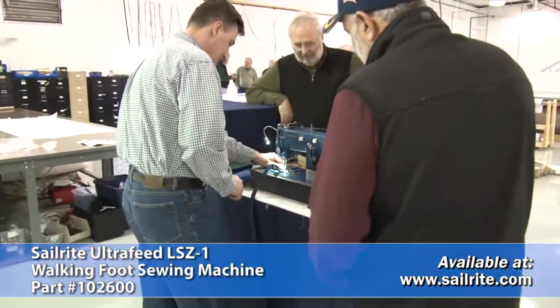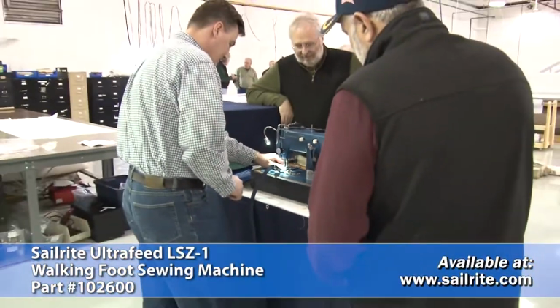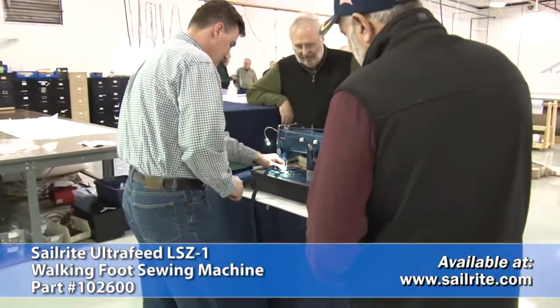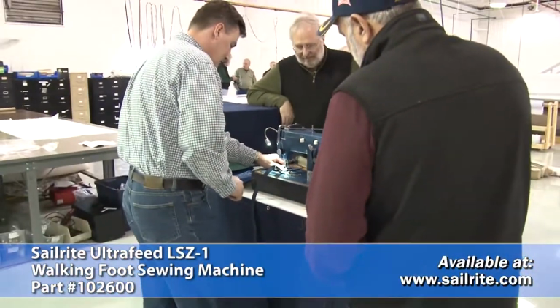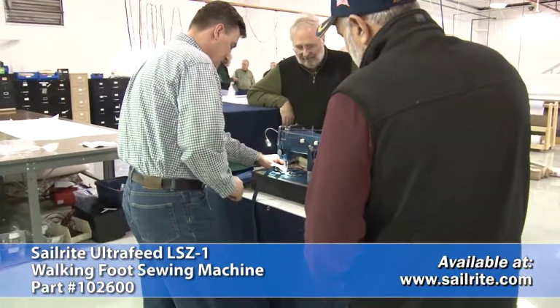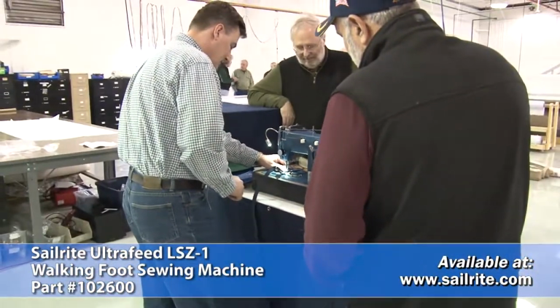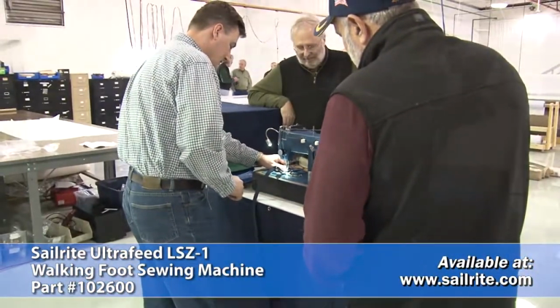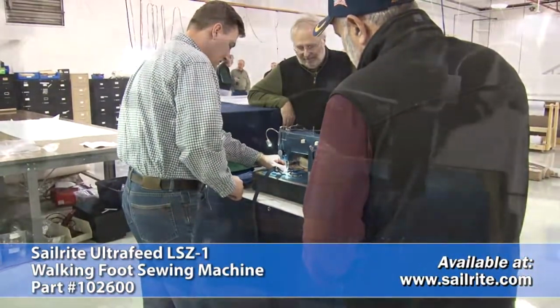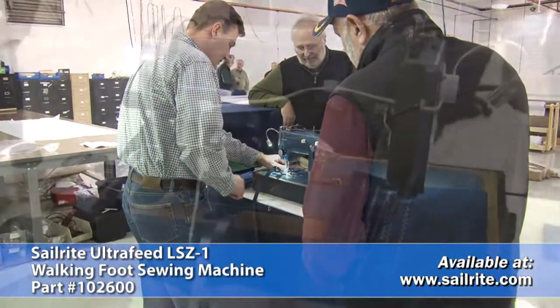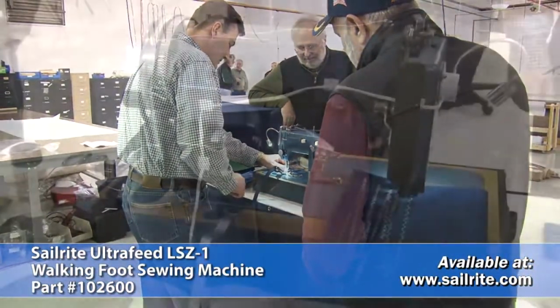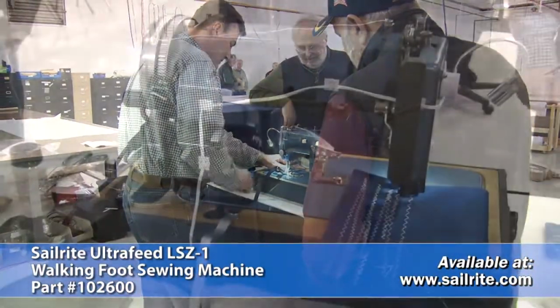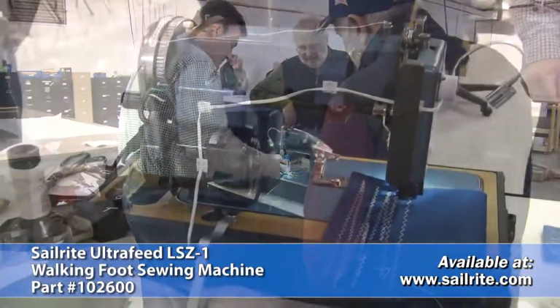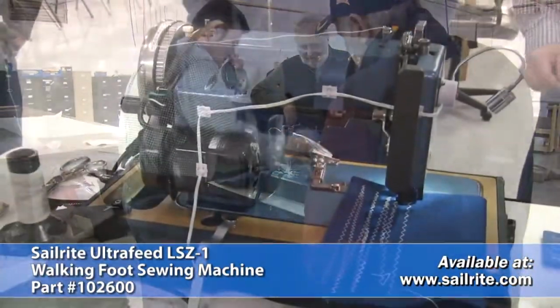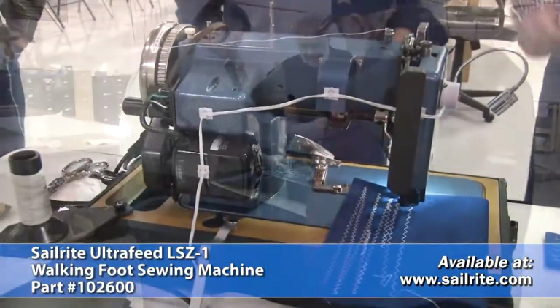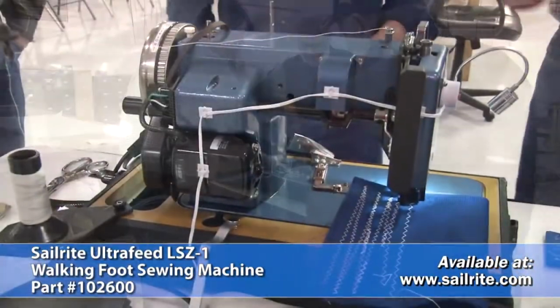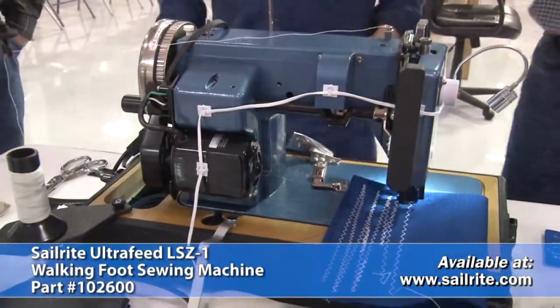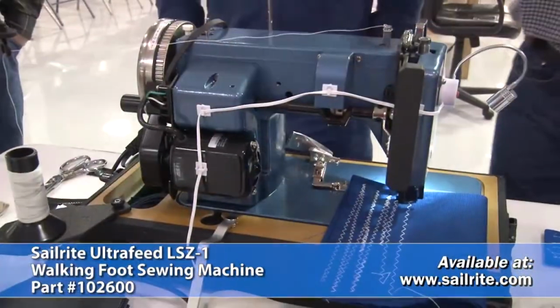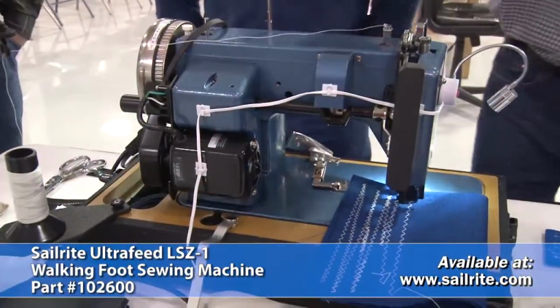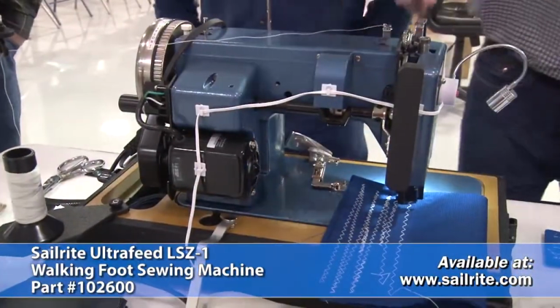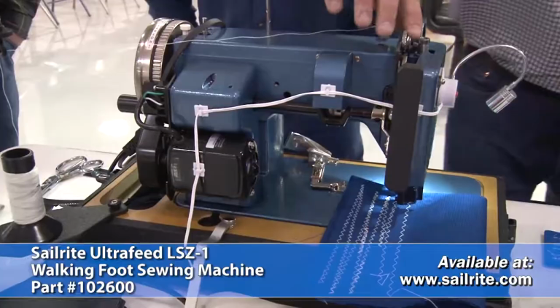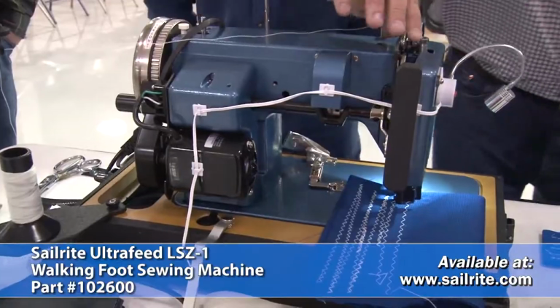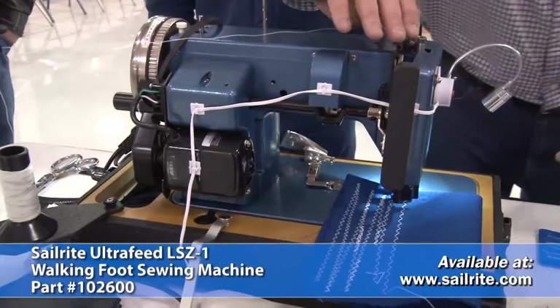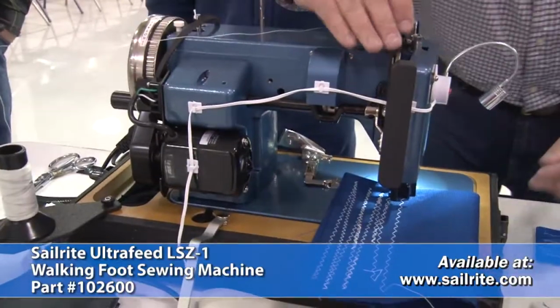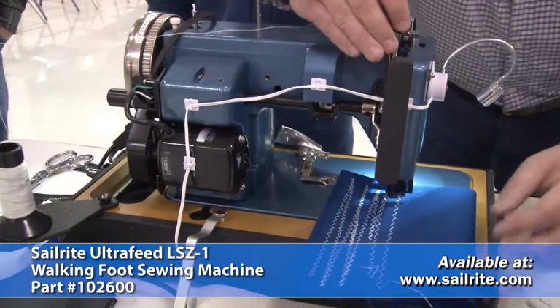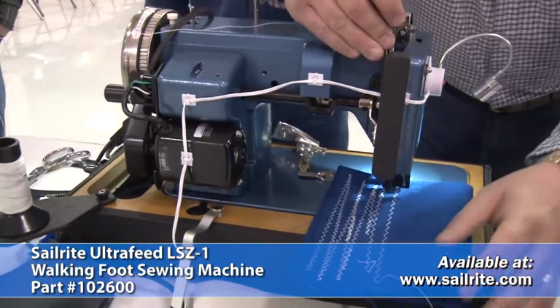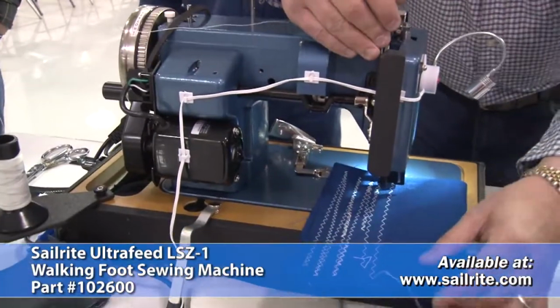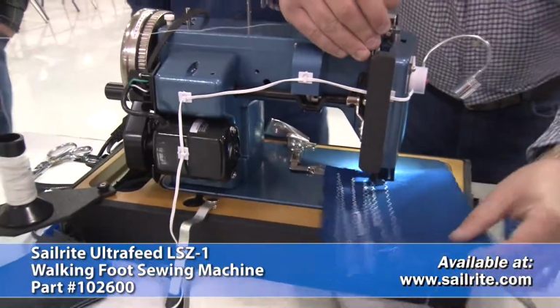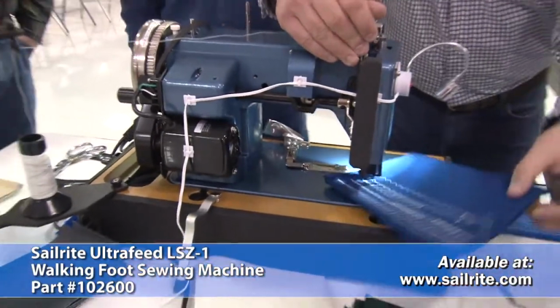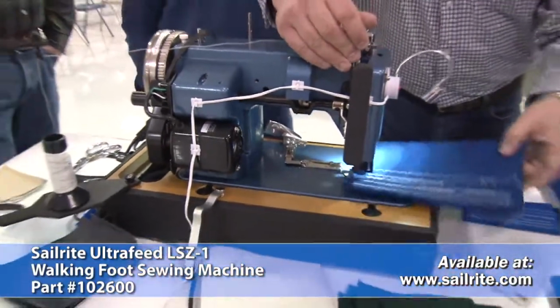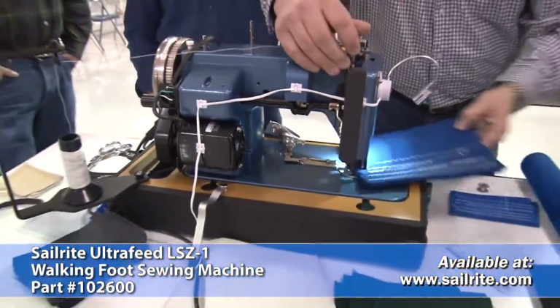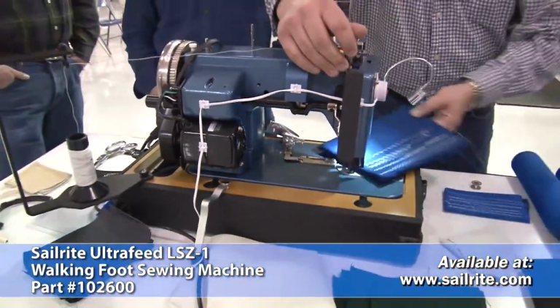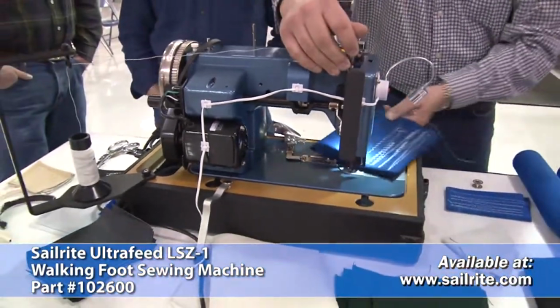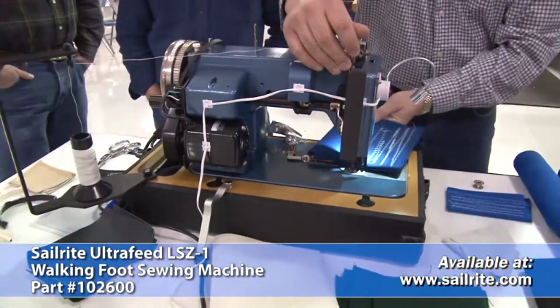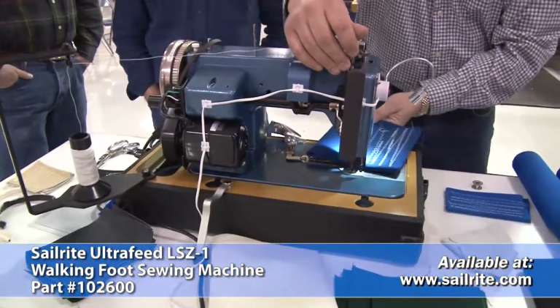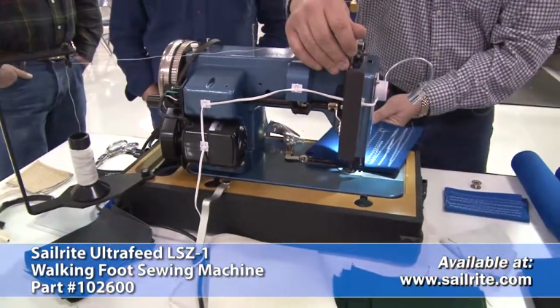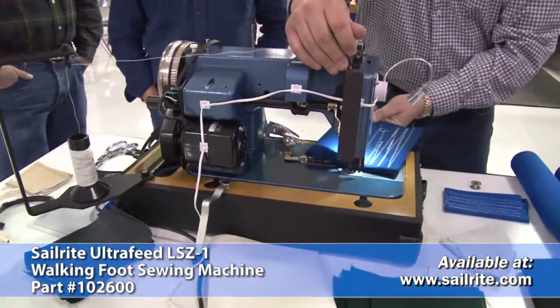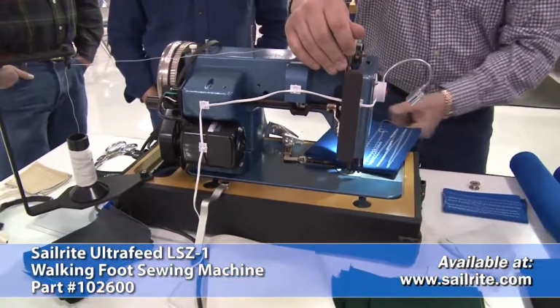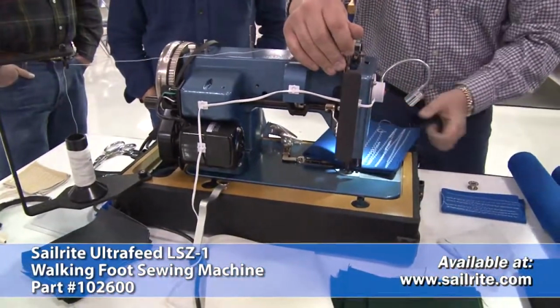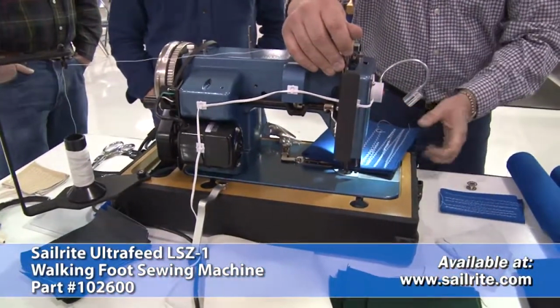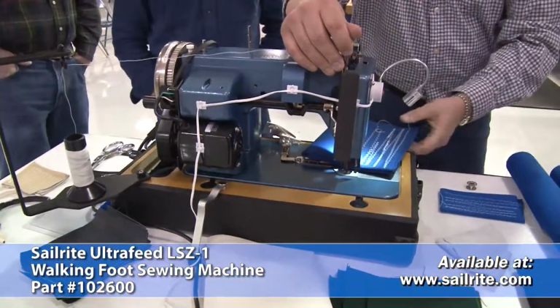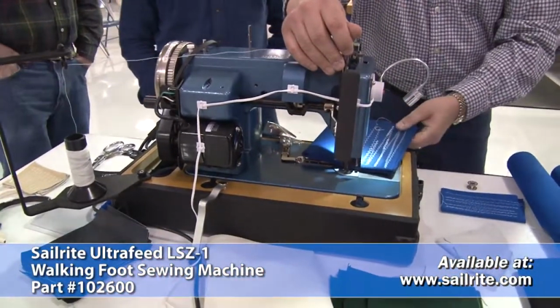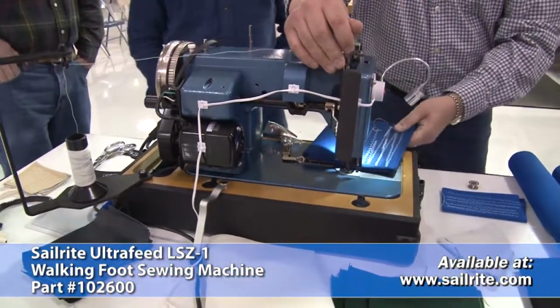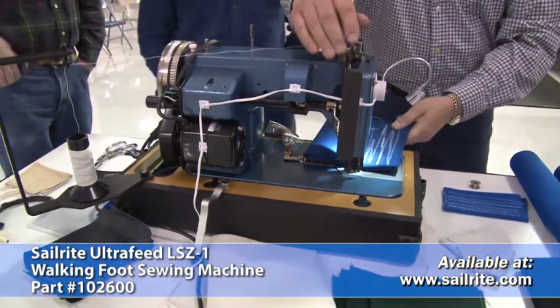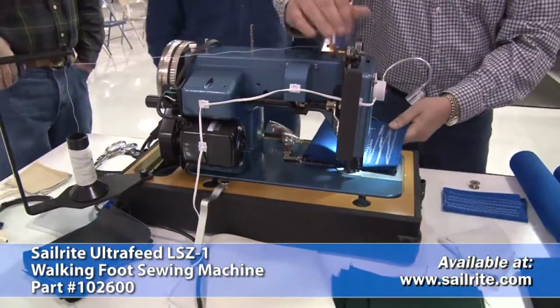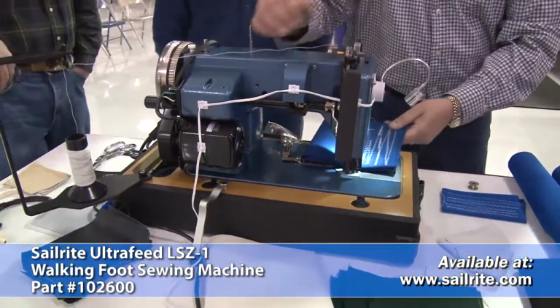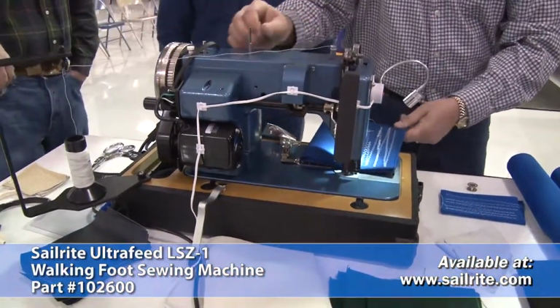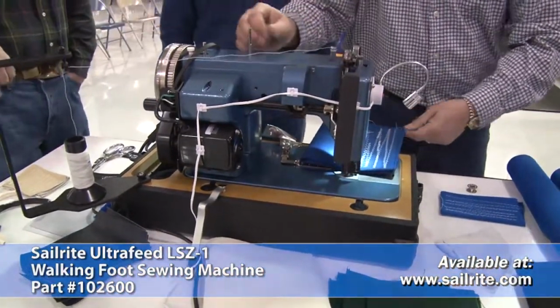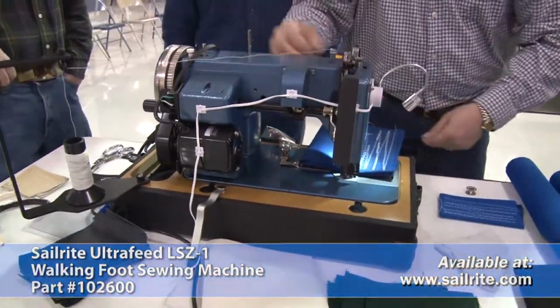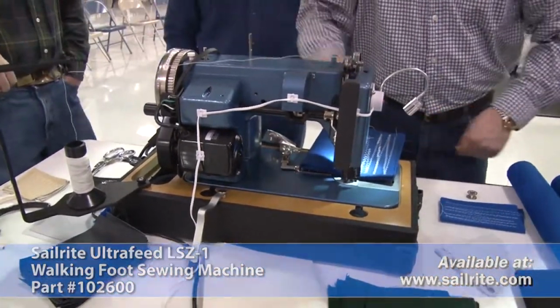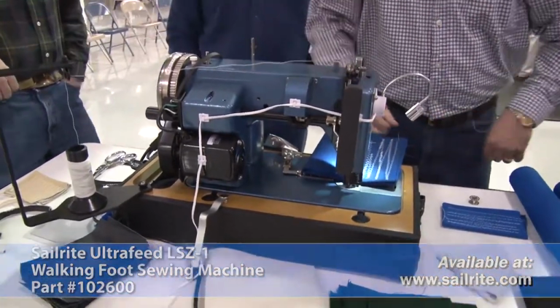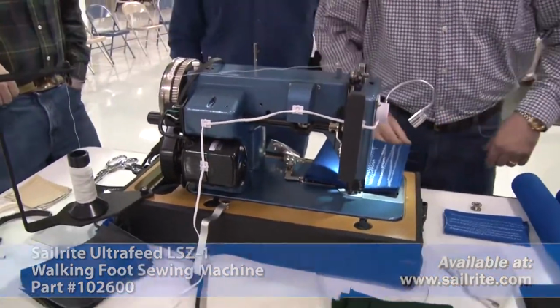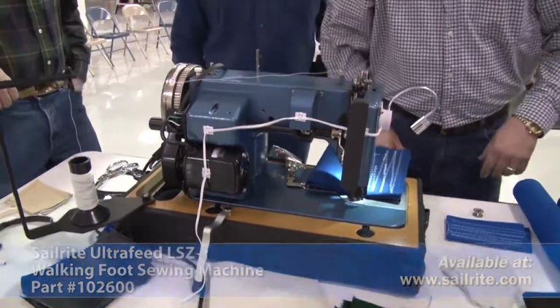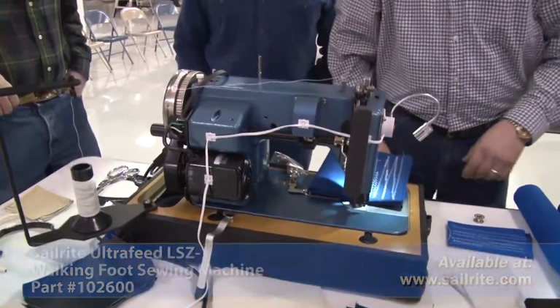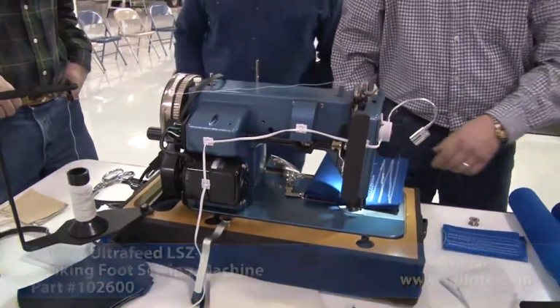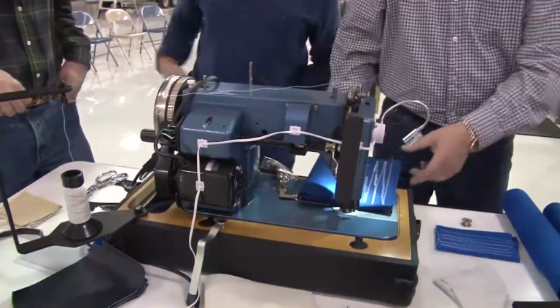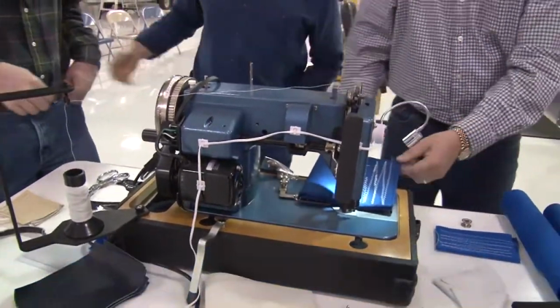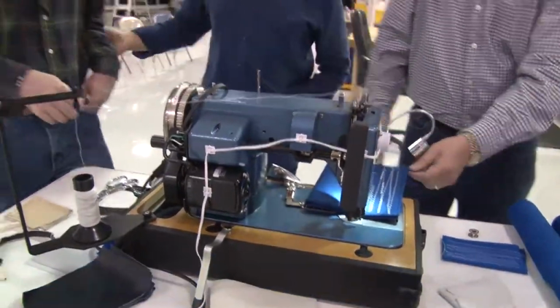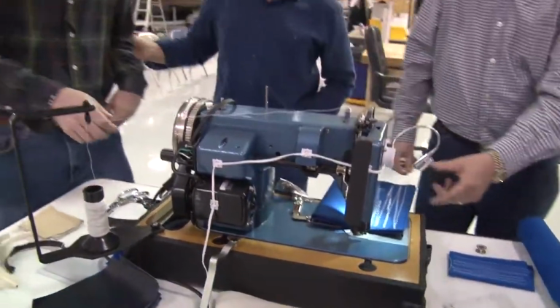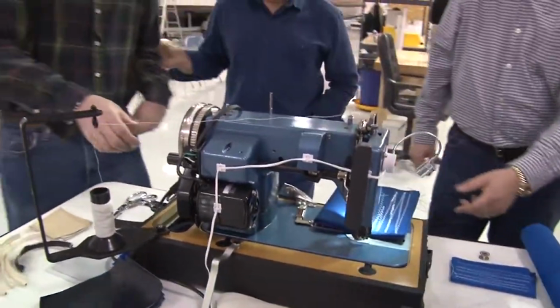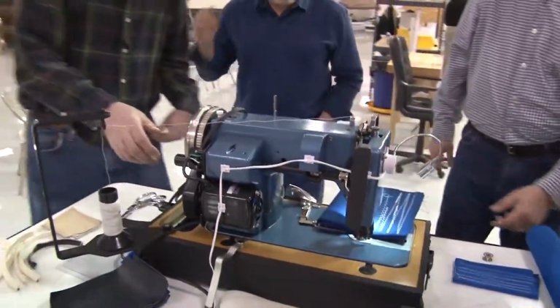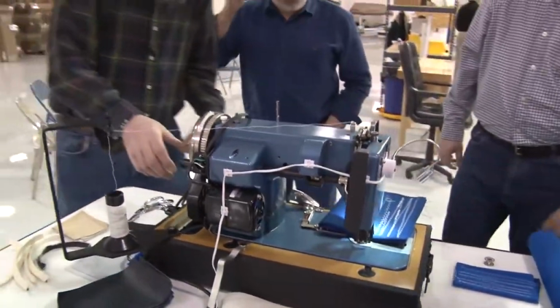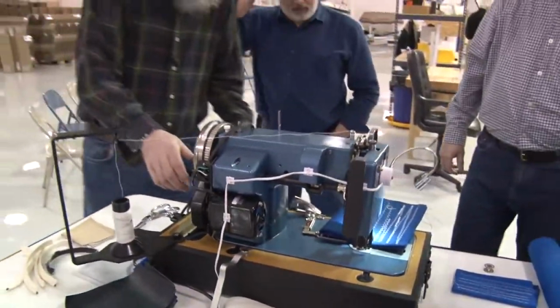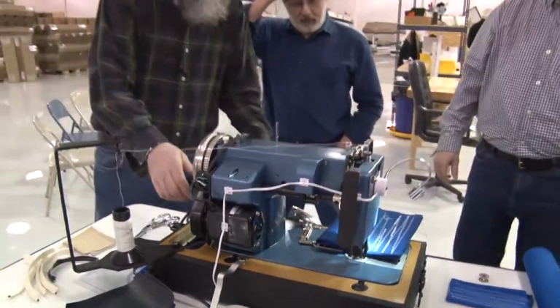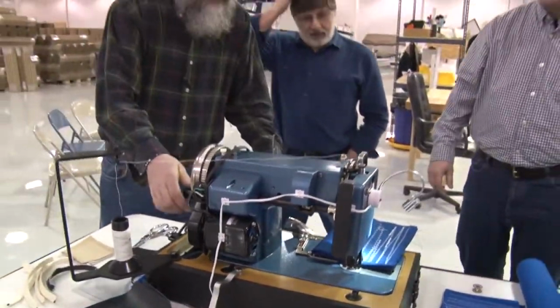One of those visiting wanted to see how the hand crank works, so Matt's going to show them how to do it — actually, he's going to let them do it themselves.